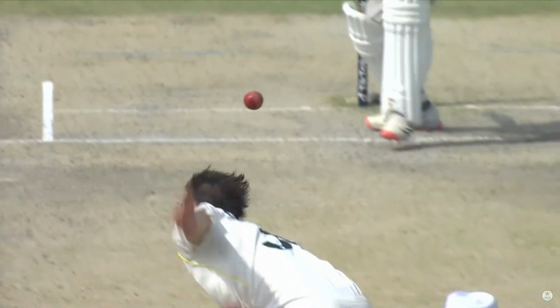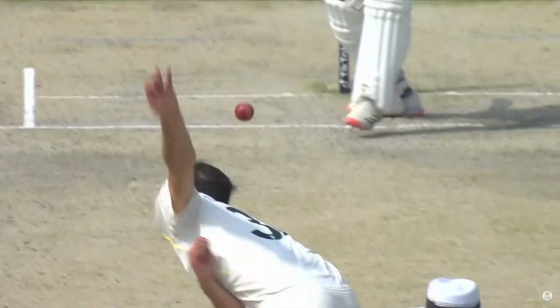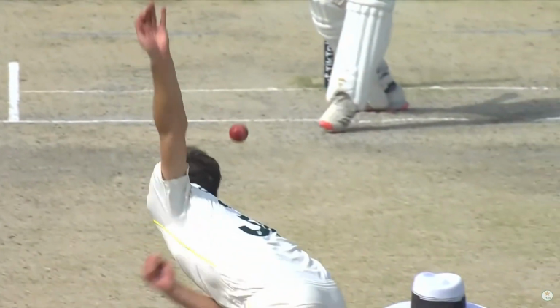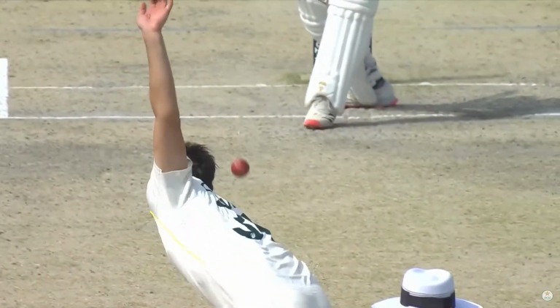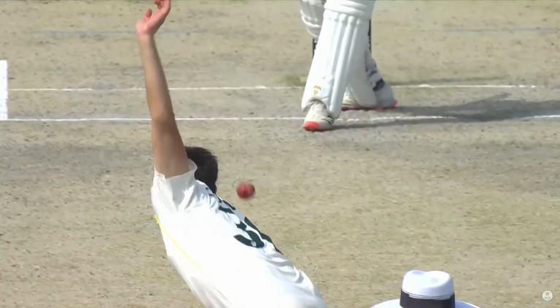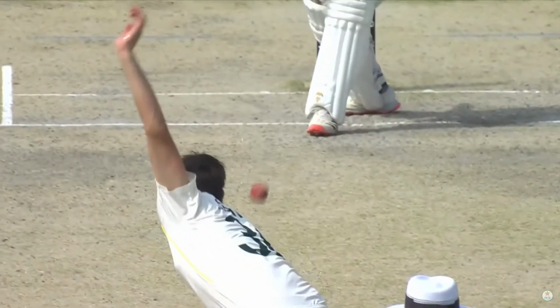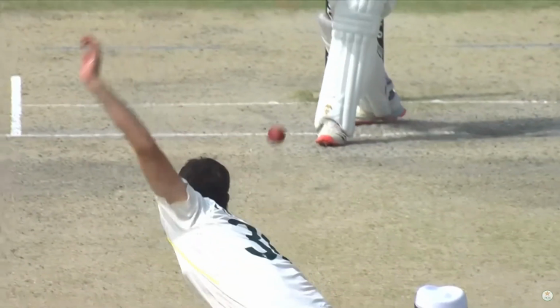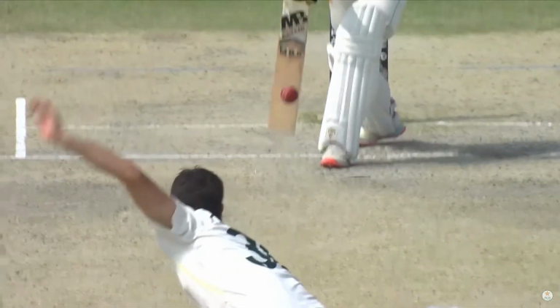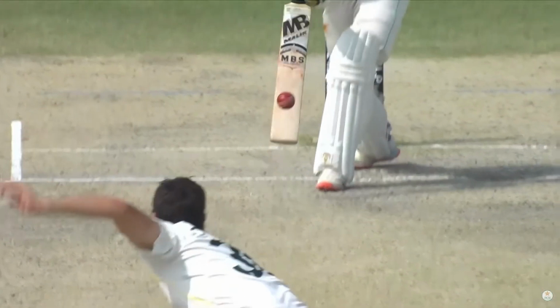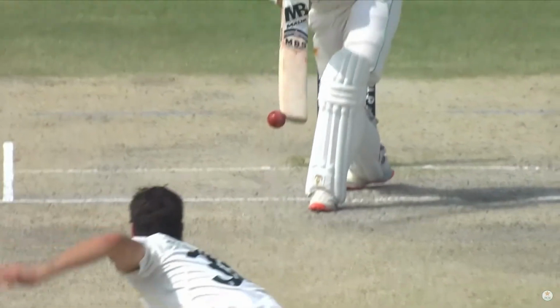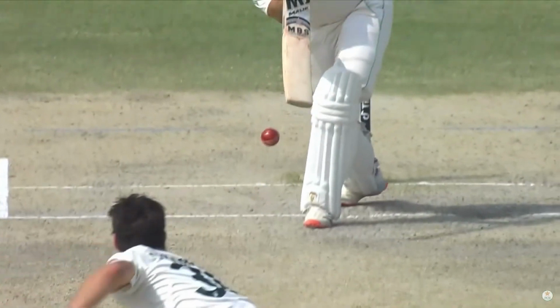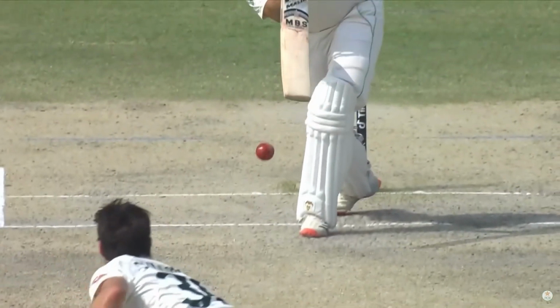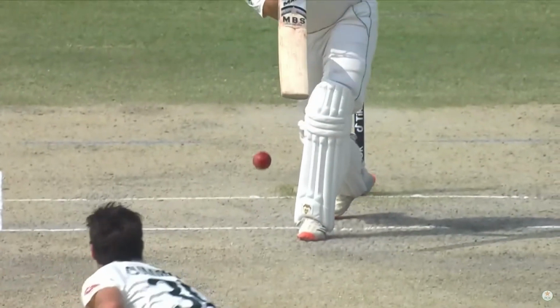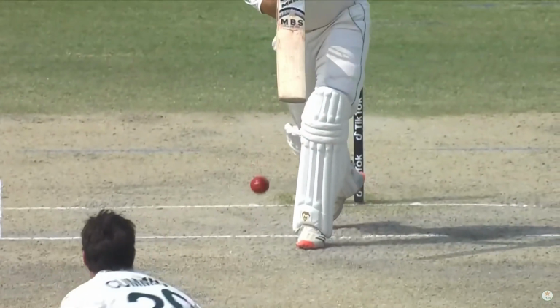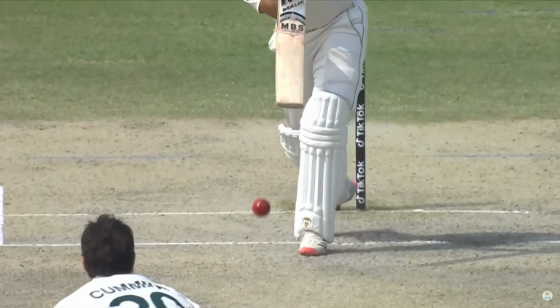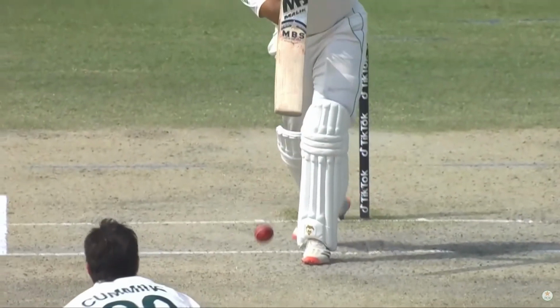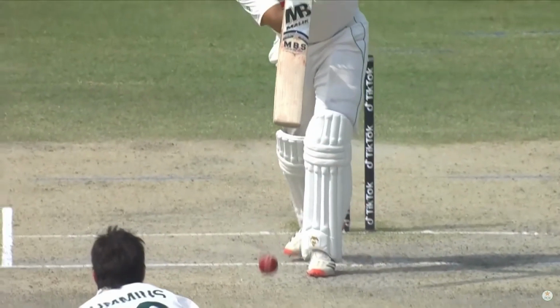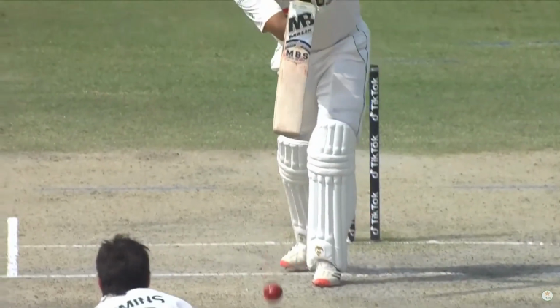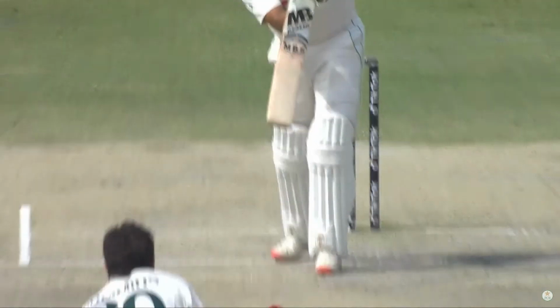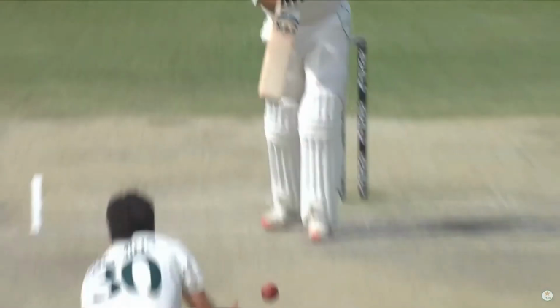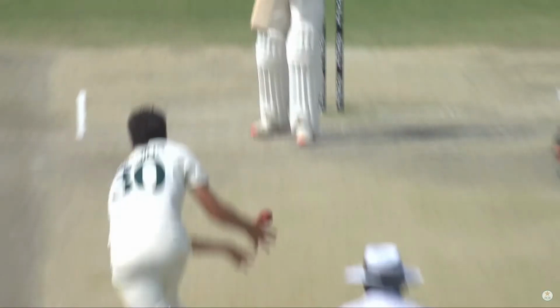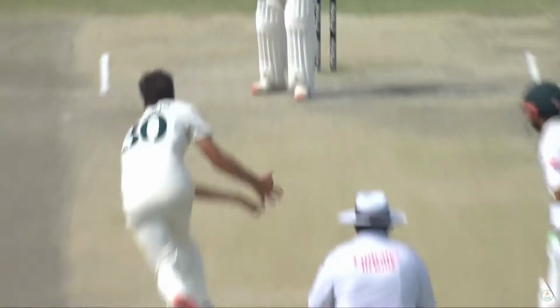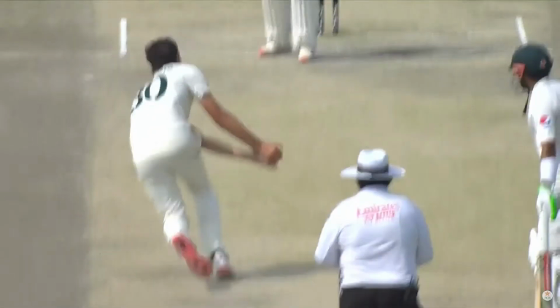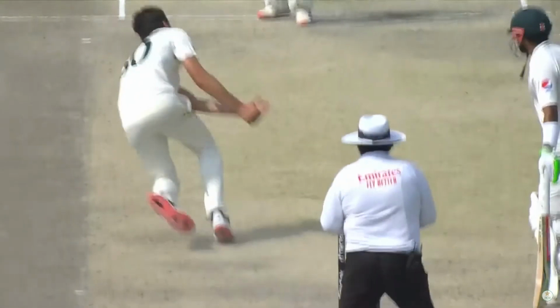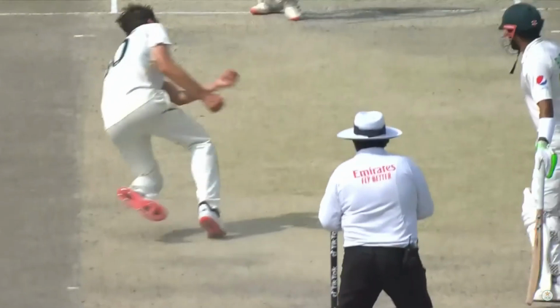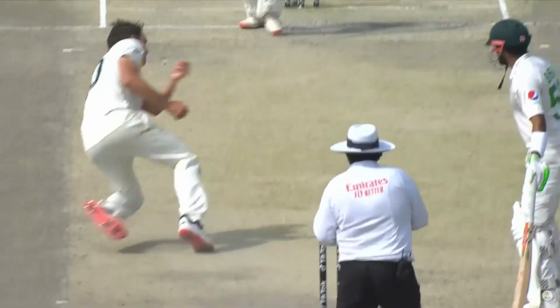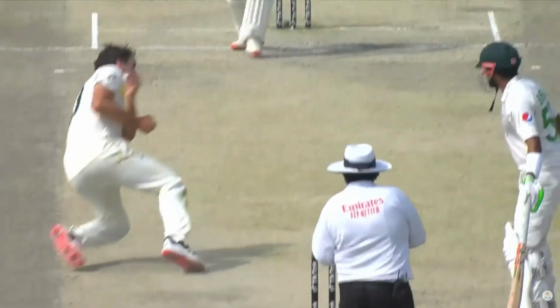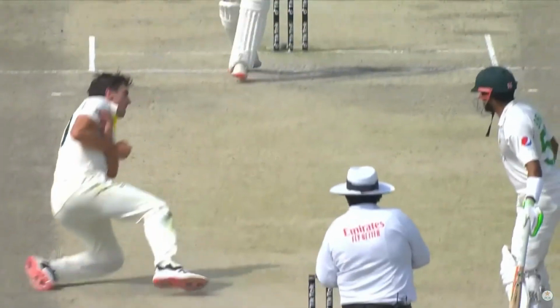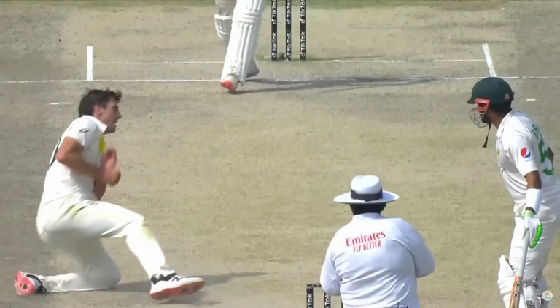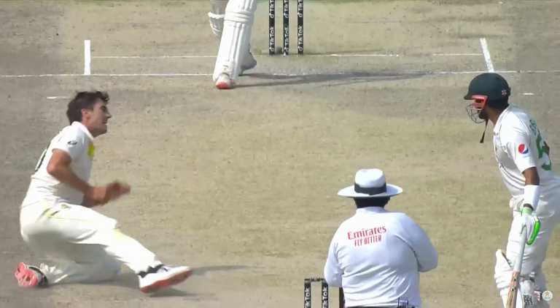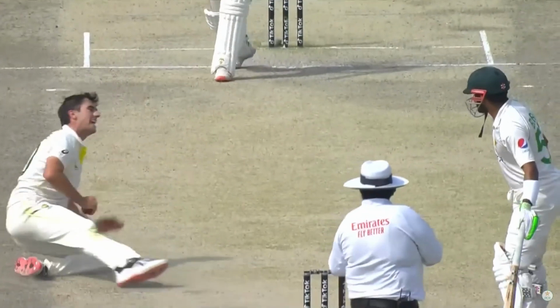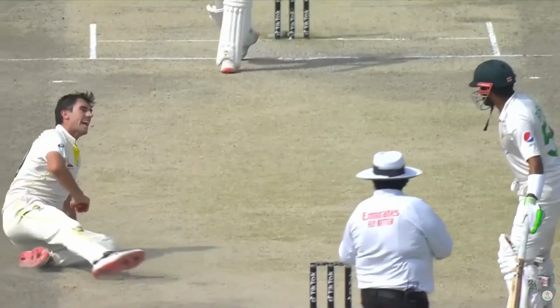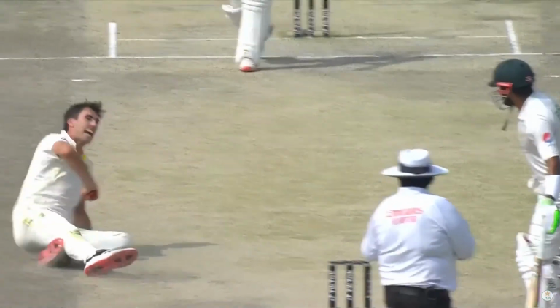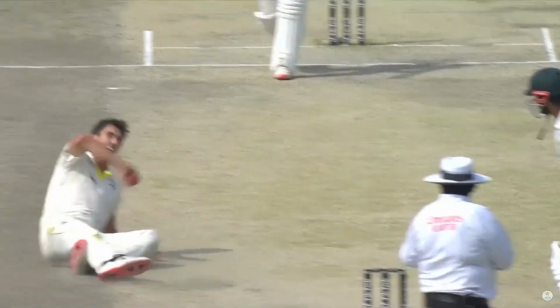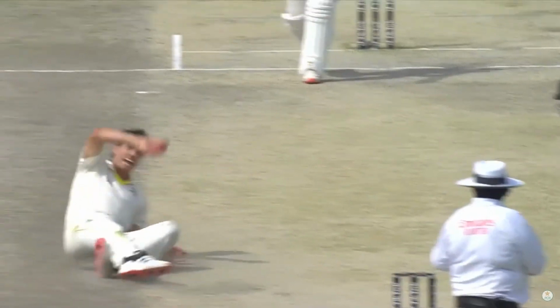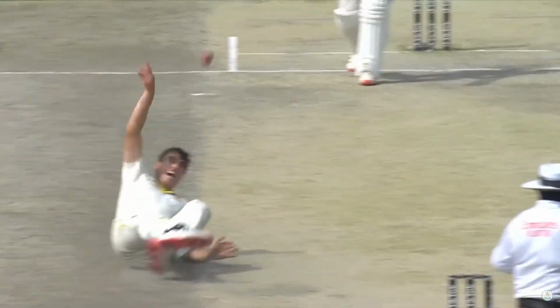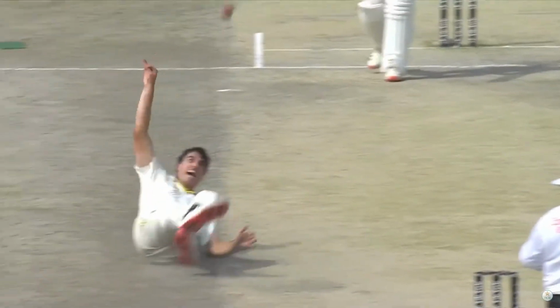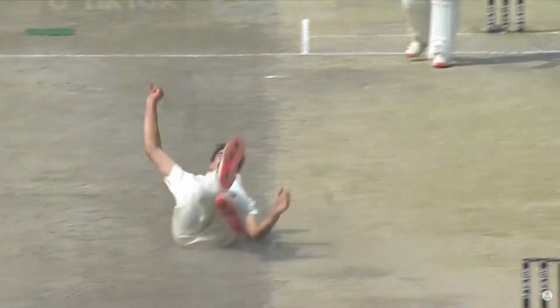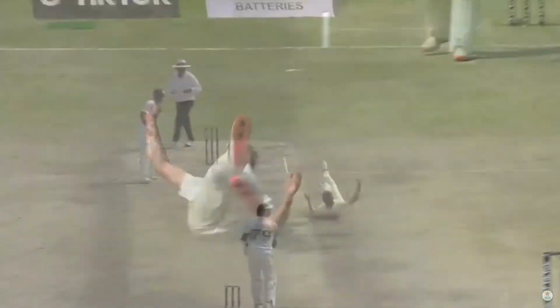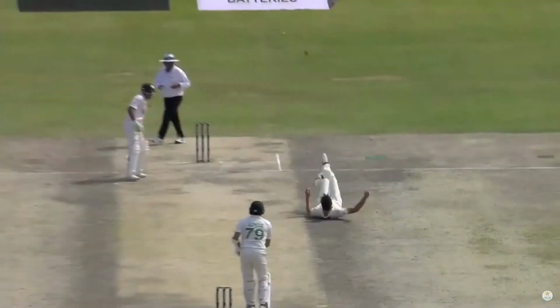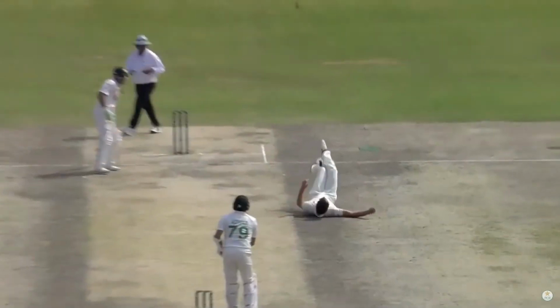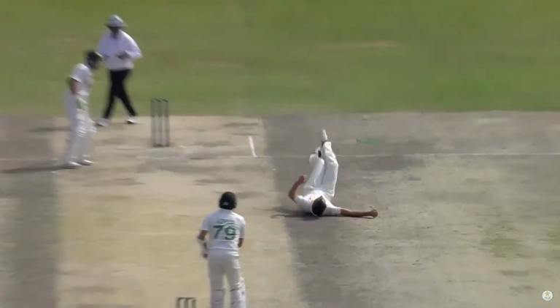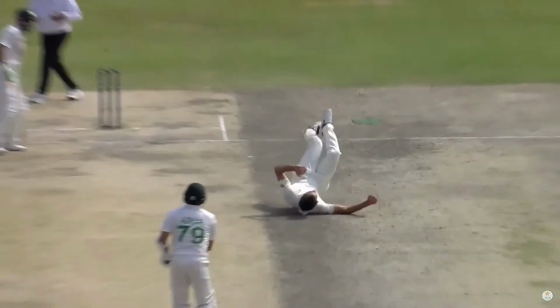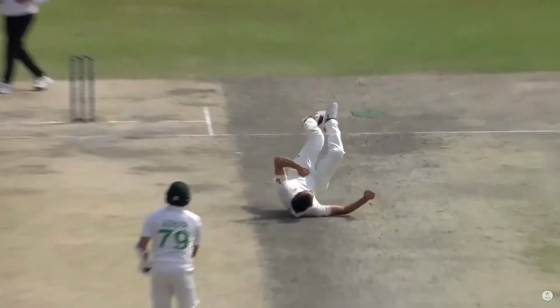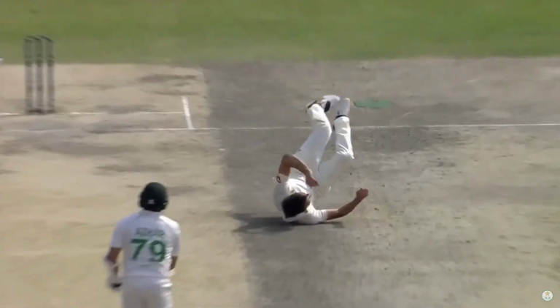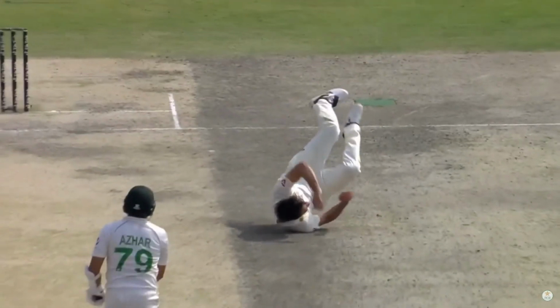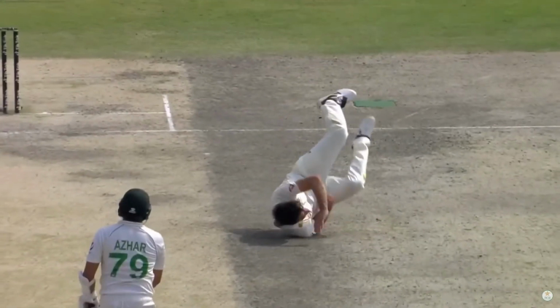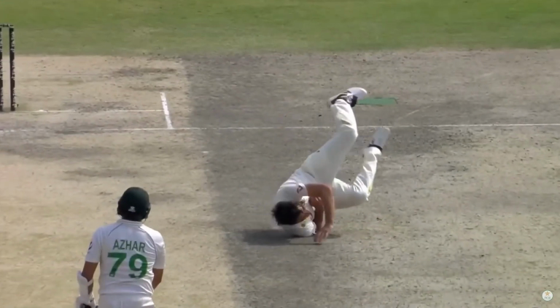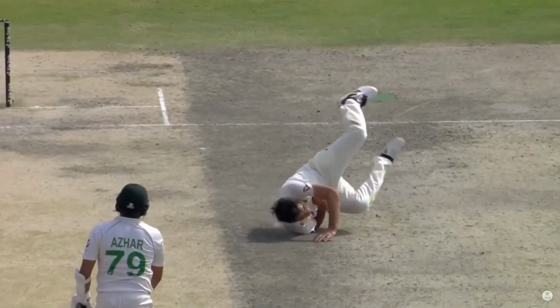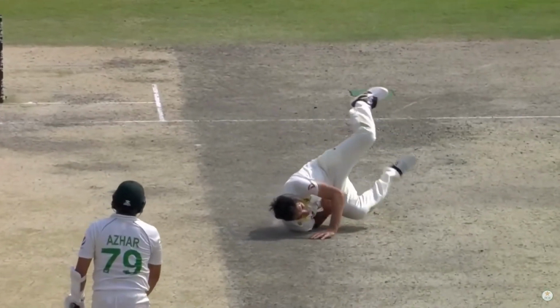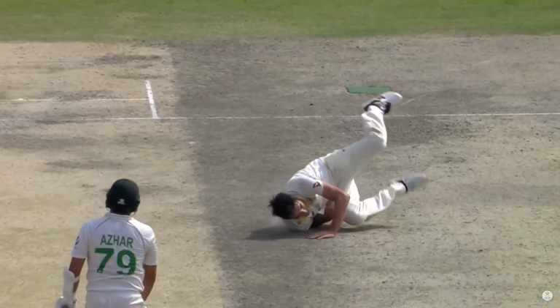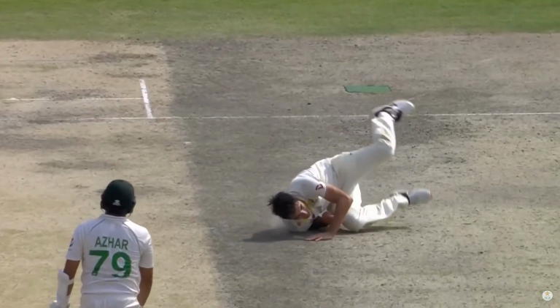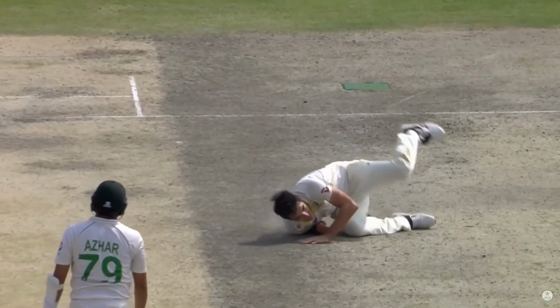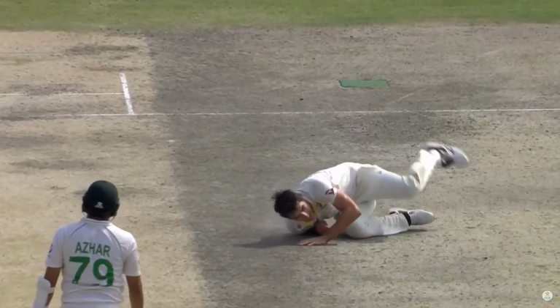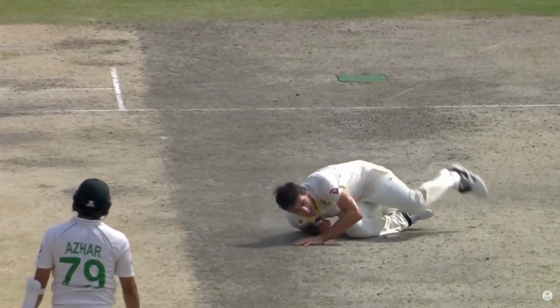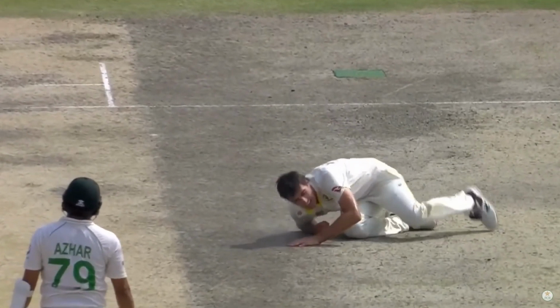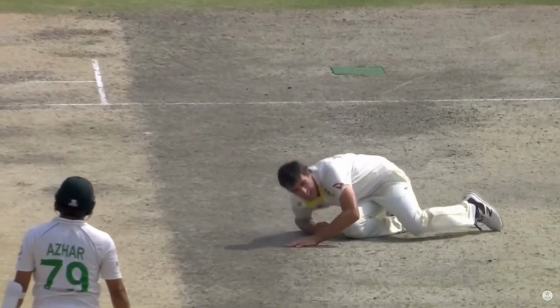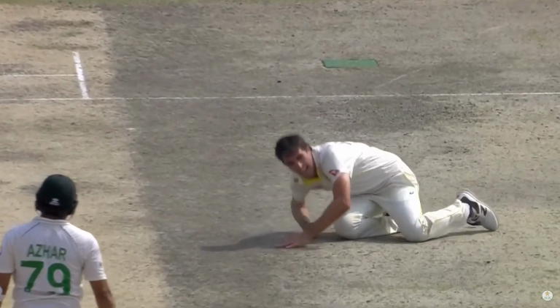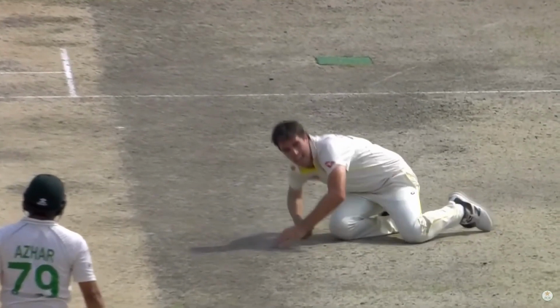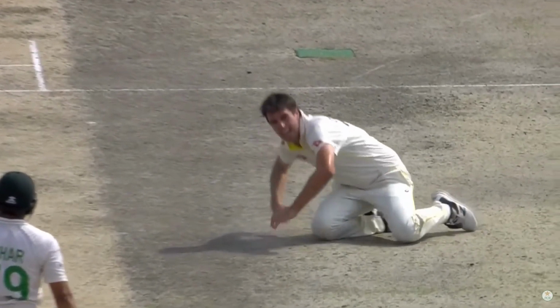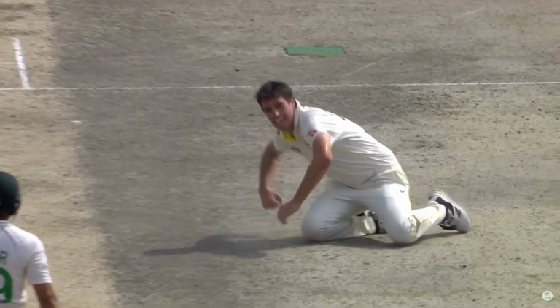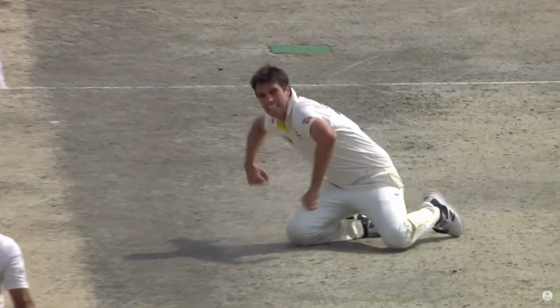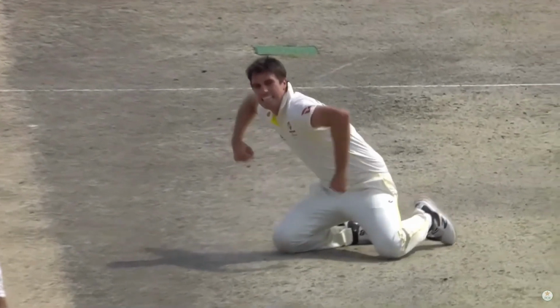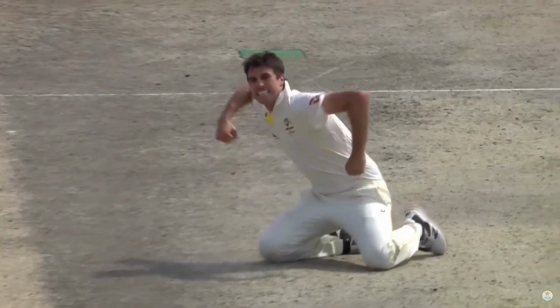Nazarelli is straight out of the middle. Pat Cummins on the return. Brilliant athleticism from the skipper.